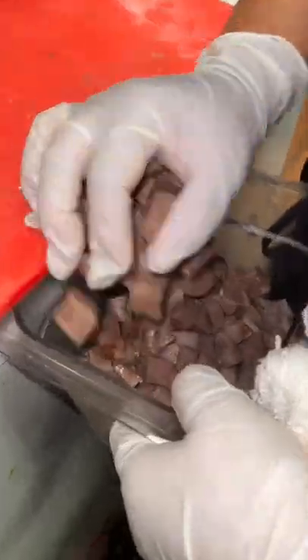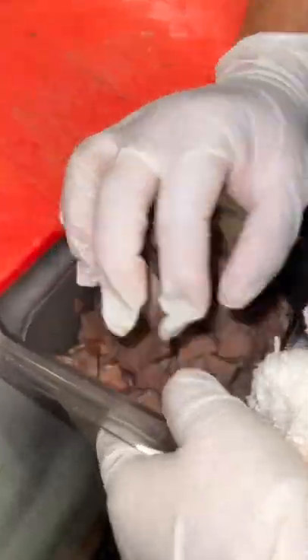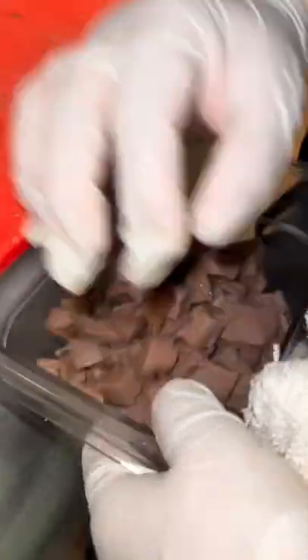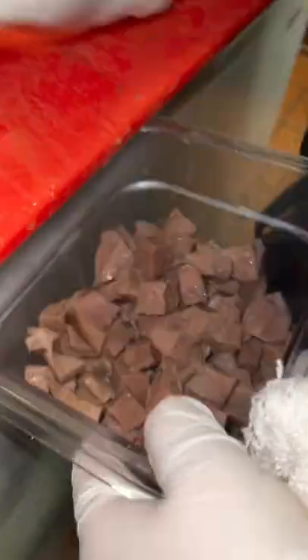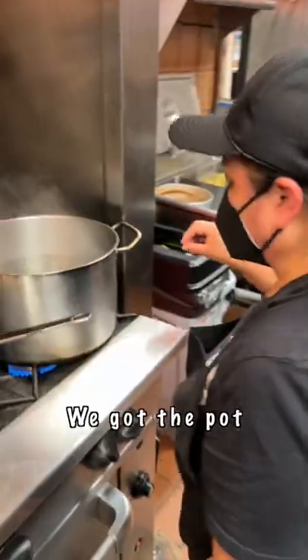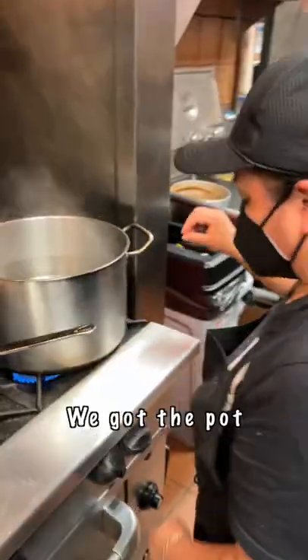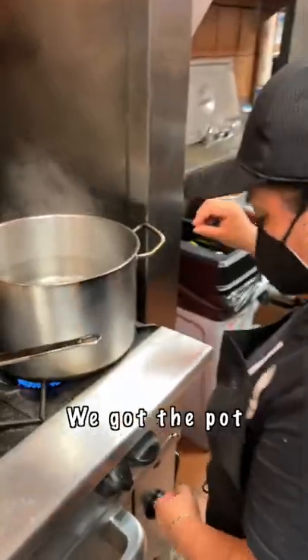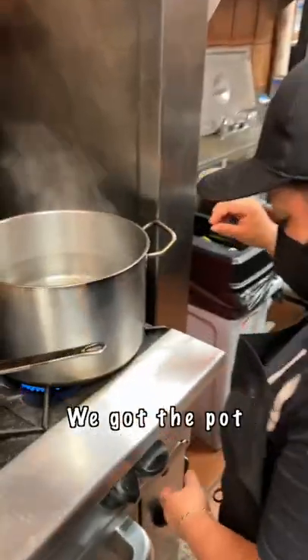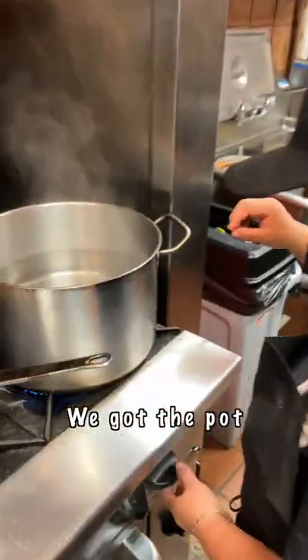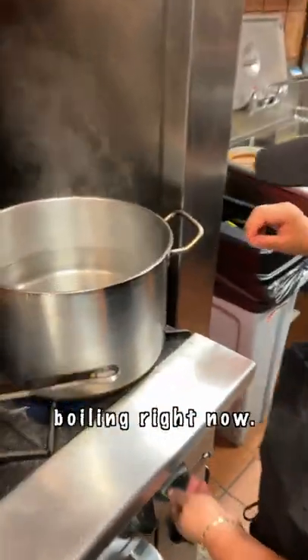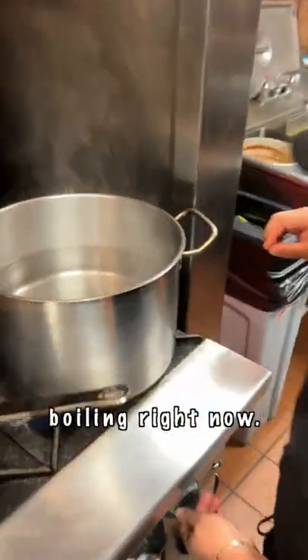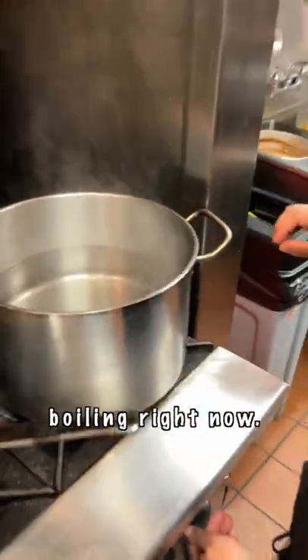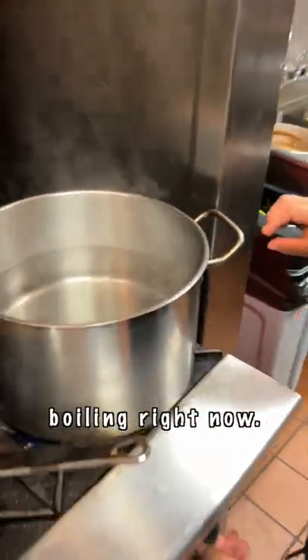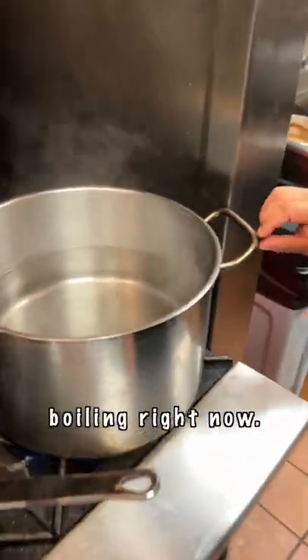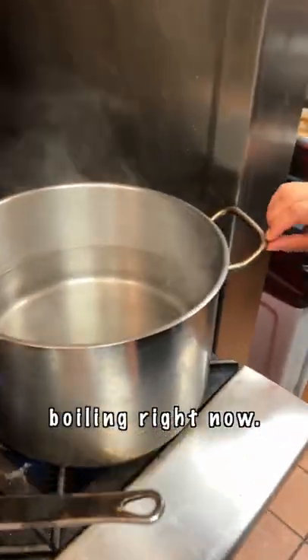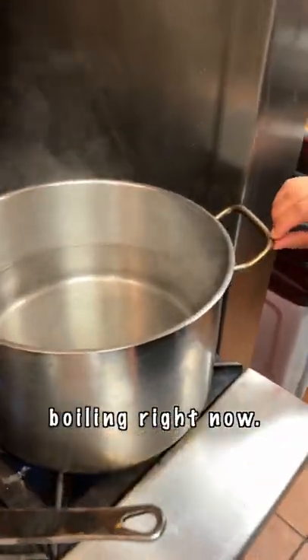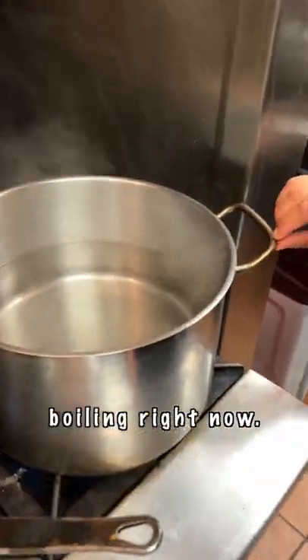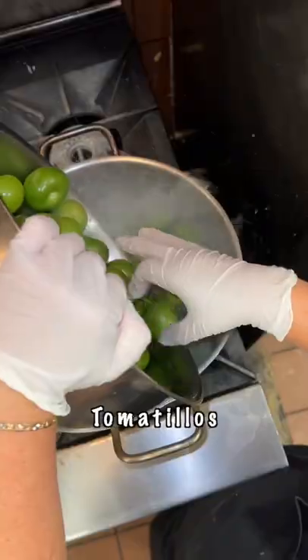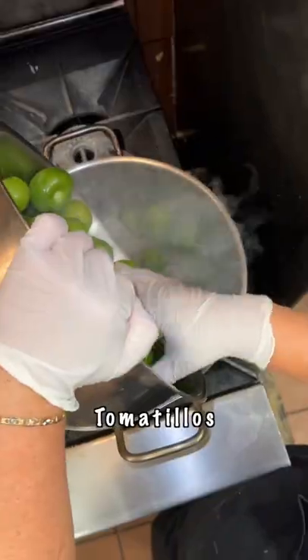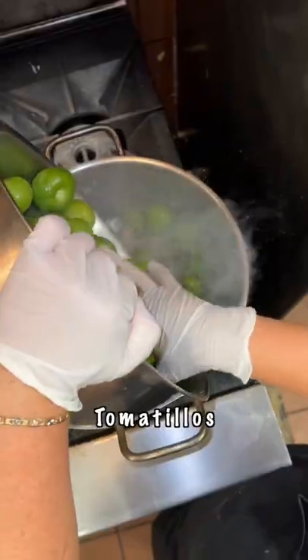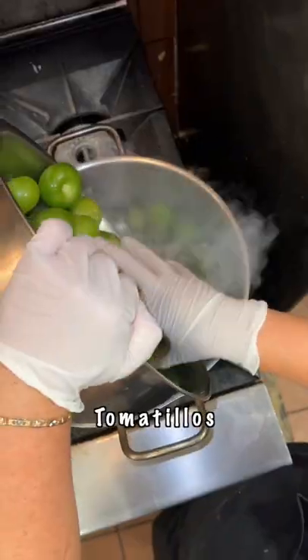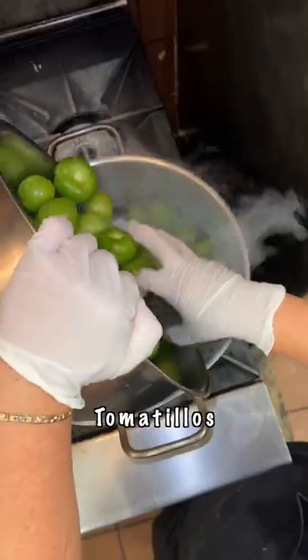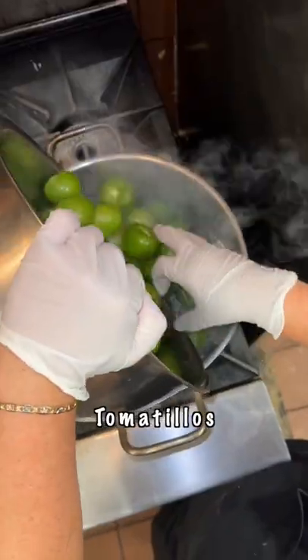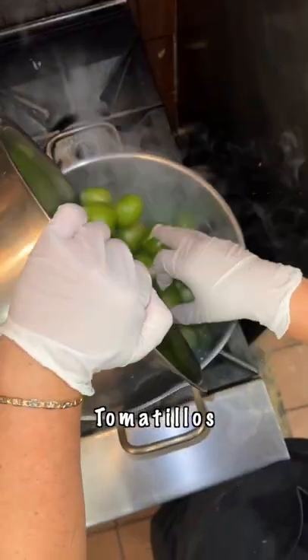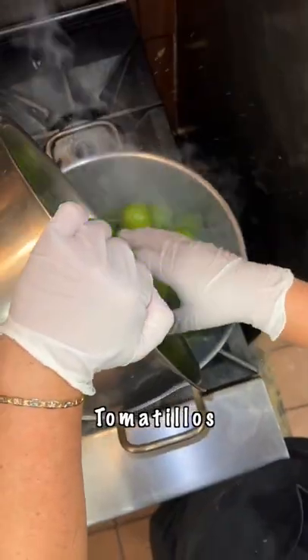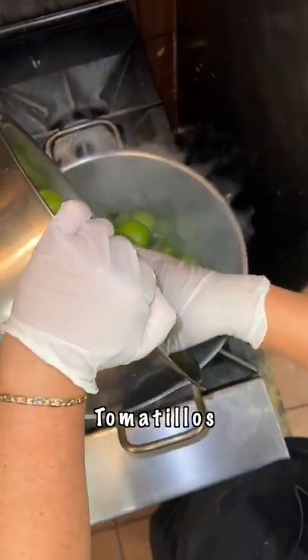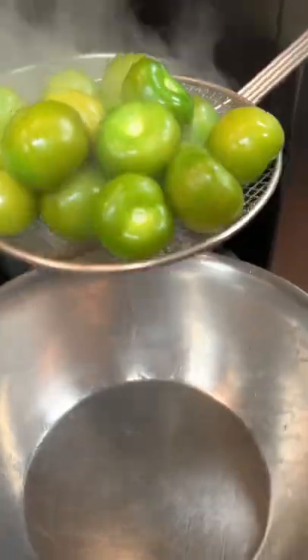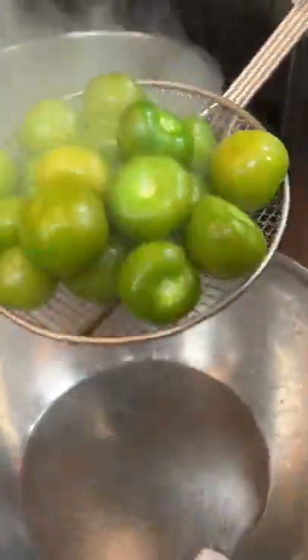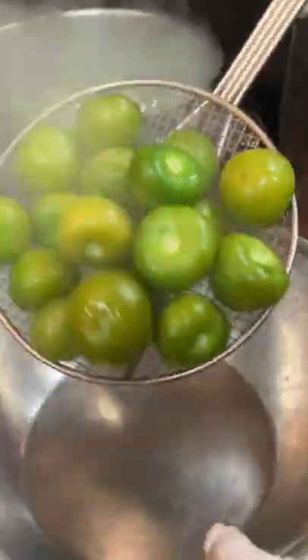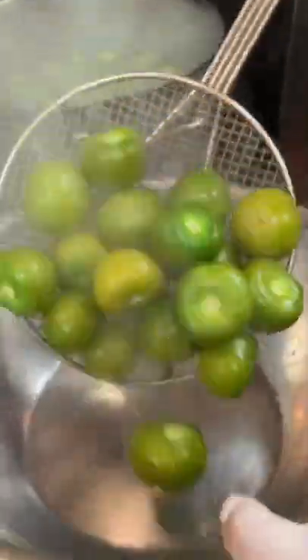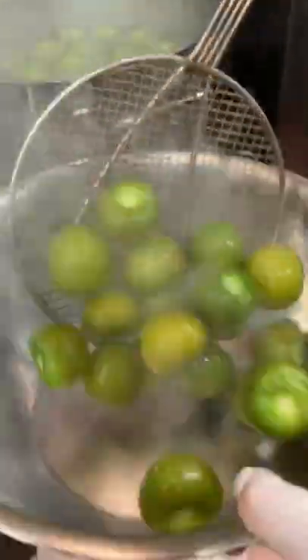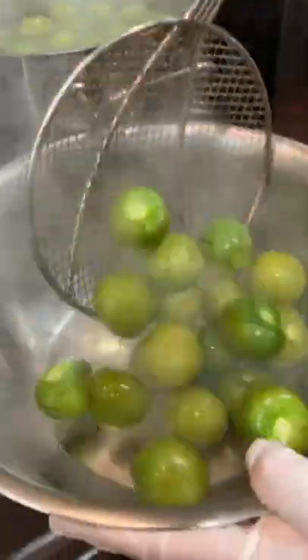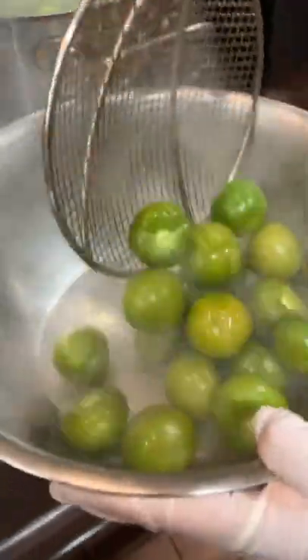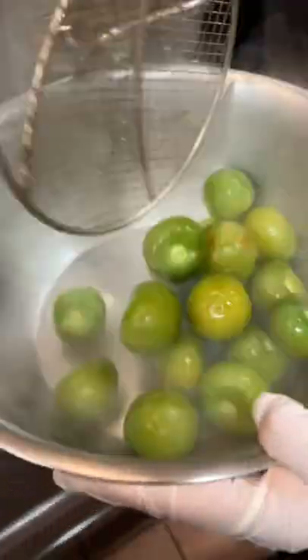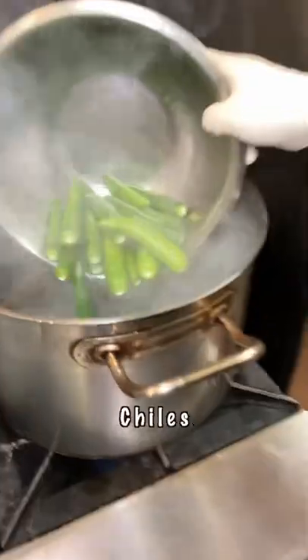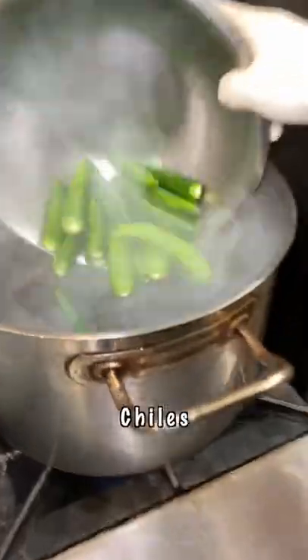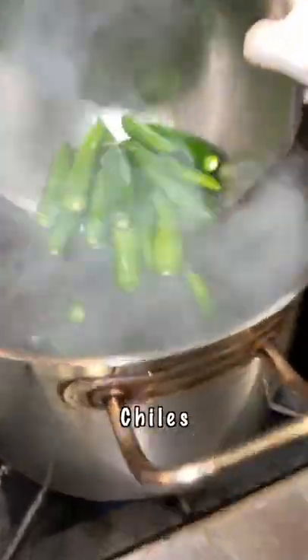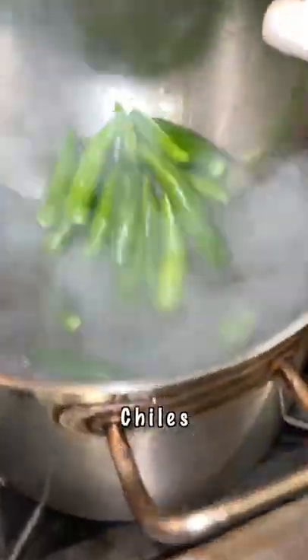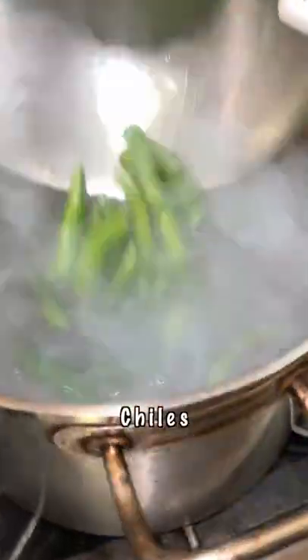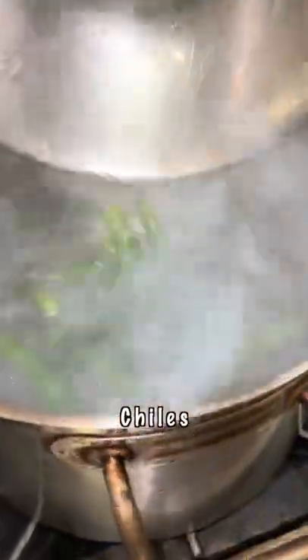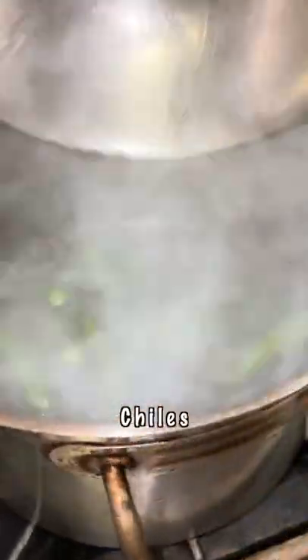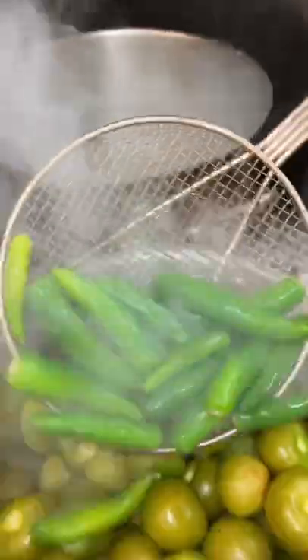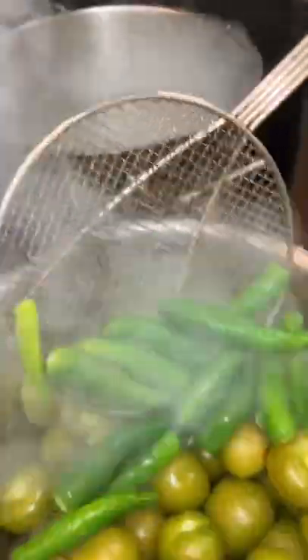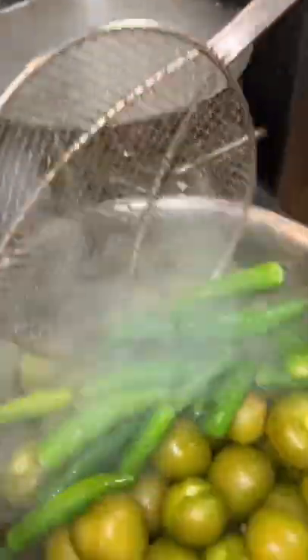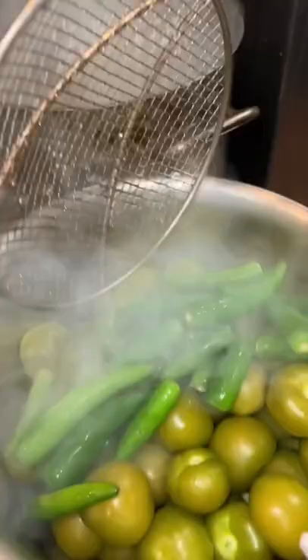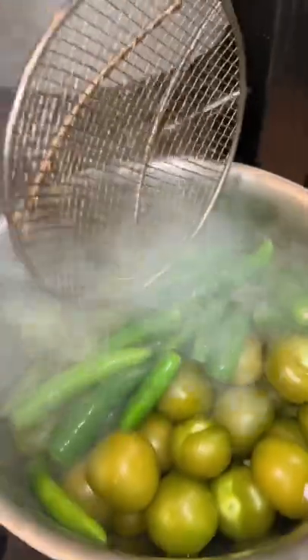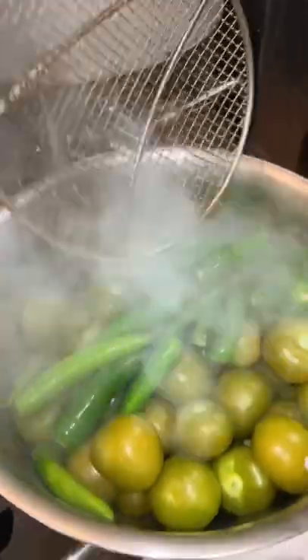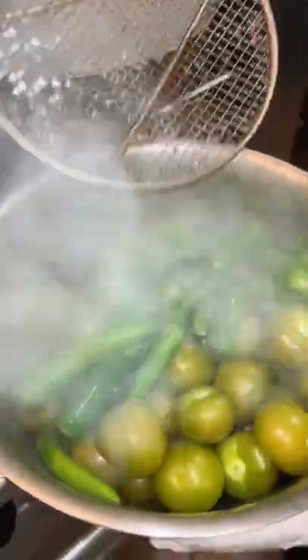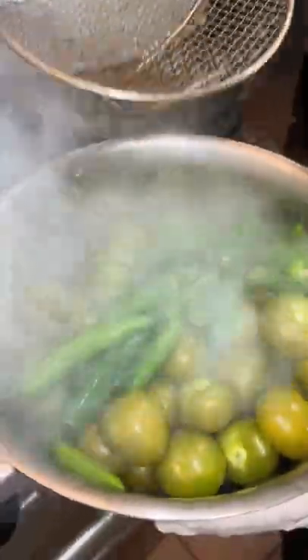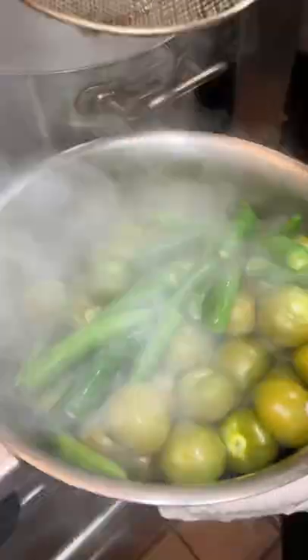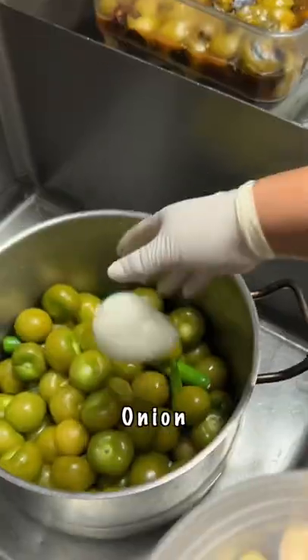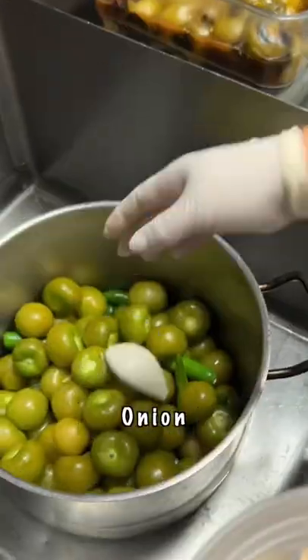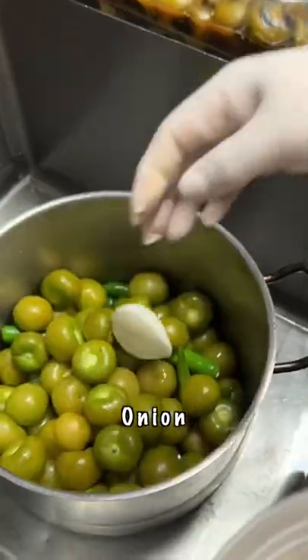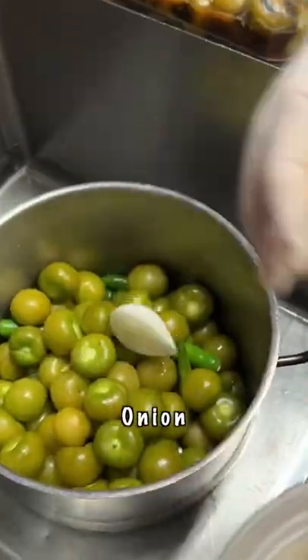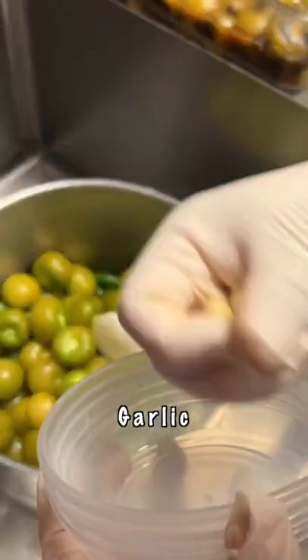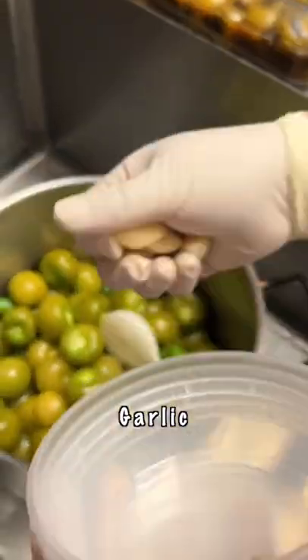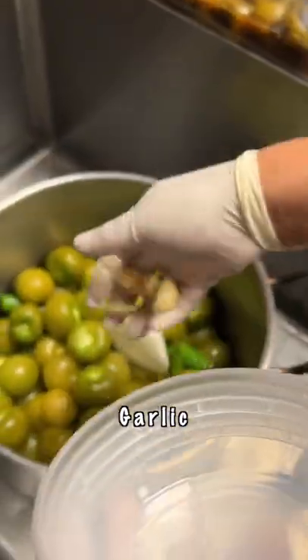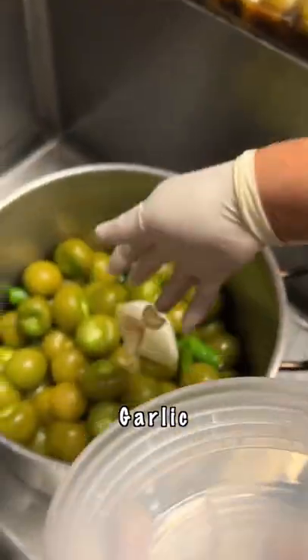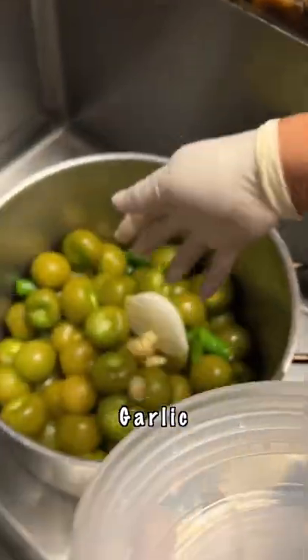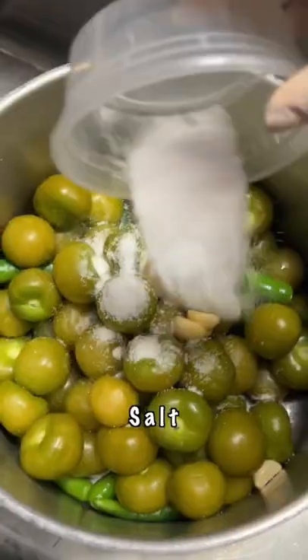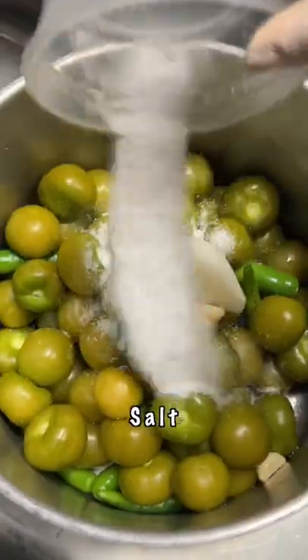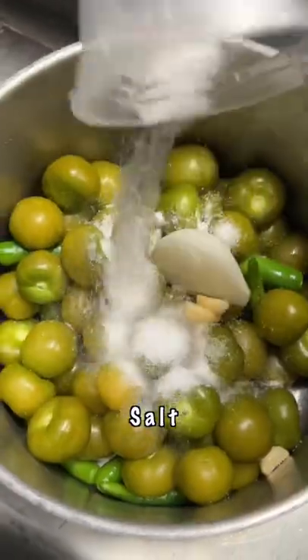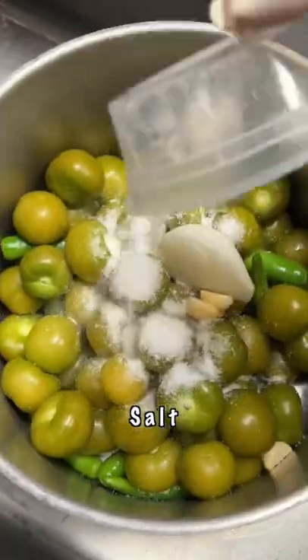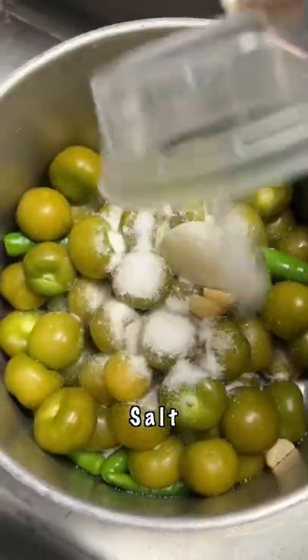We got a pot boiling right now. Tomatillos, chiles. Look at that. Onion, garlic, salt in.